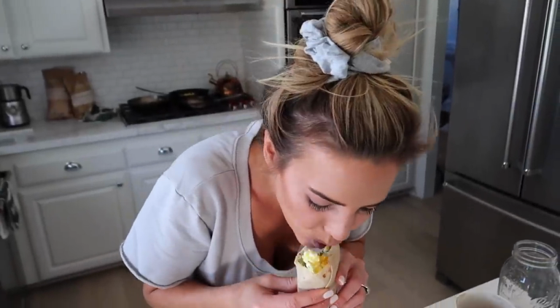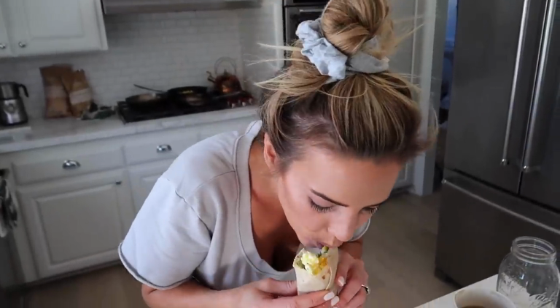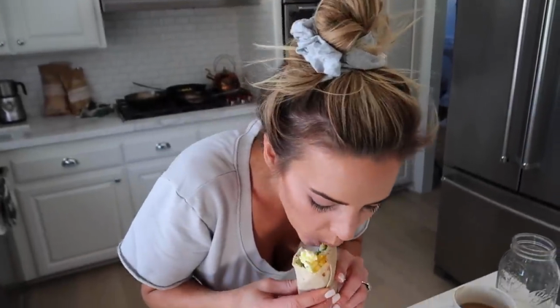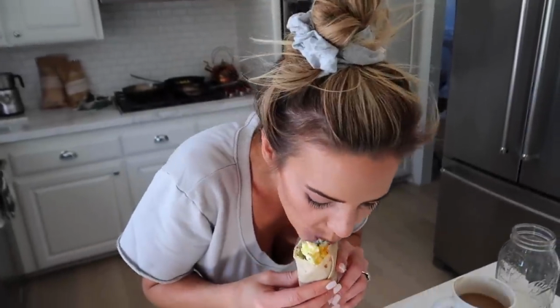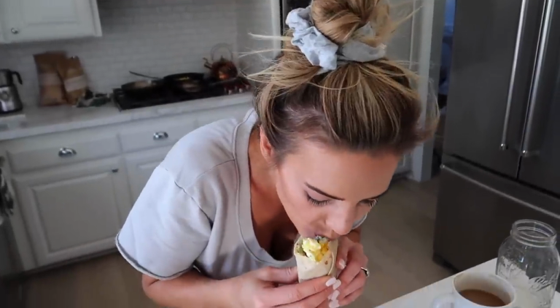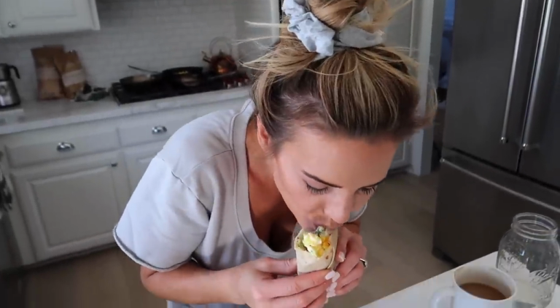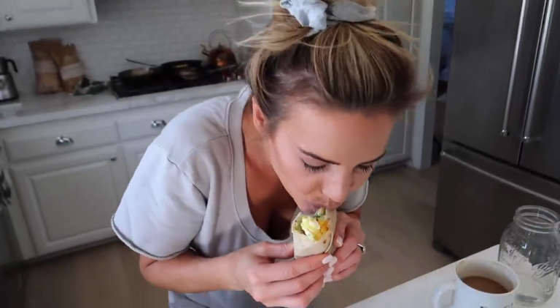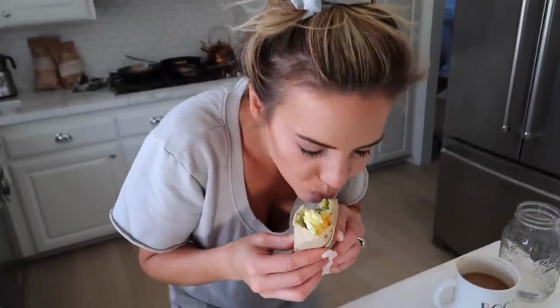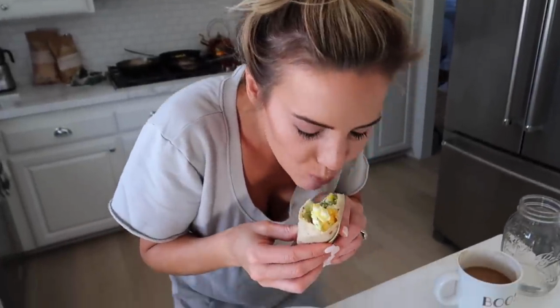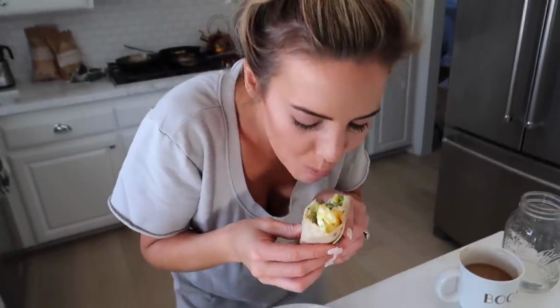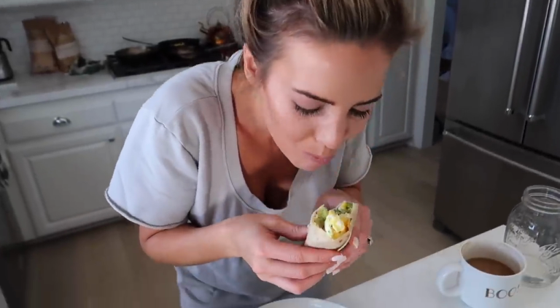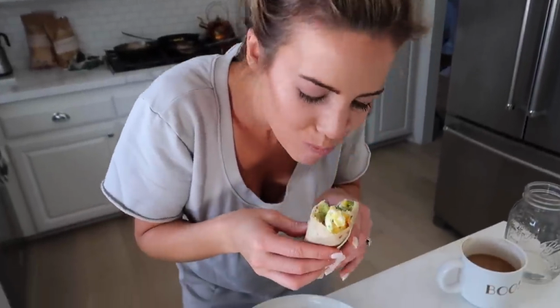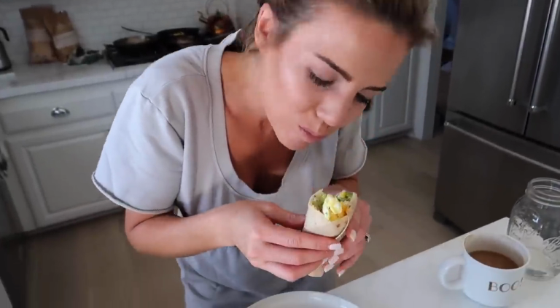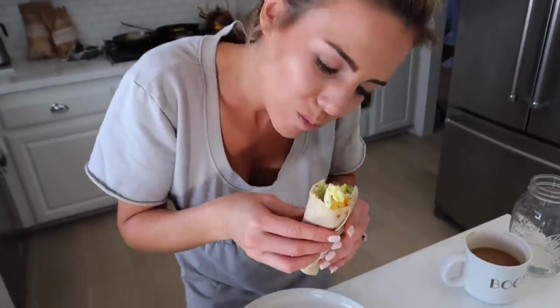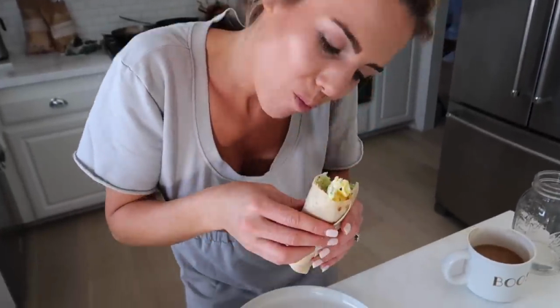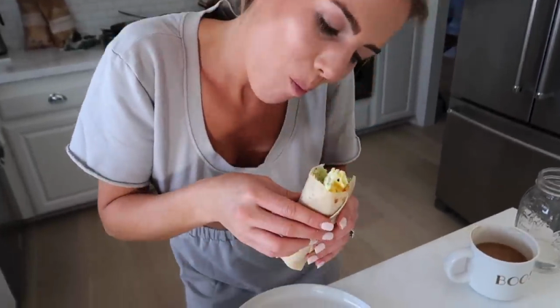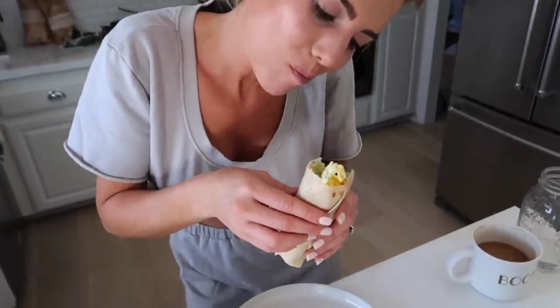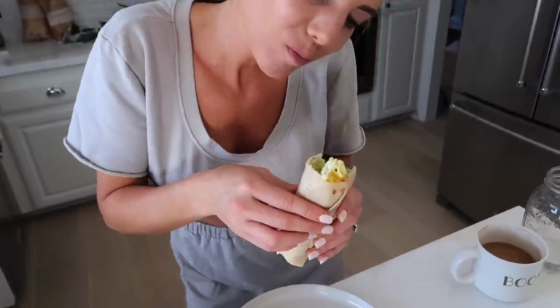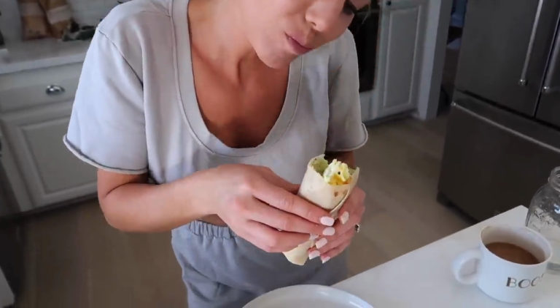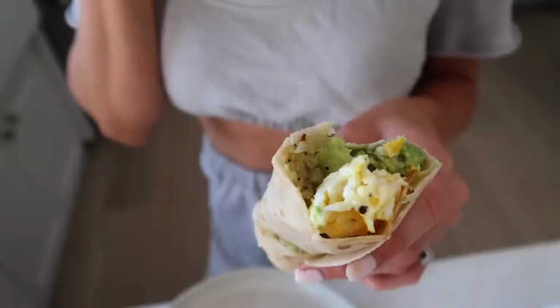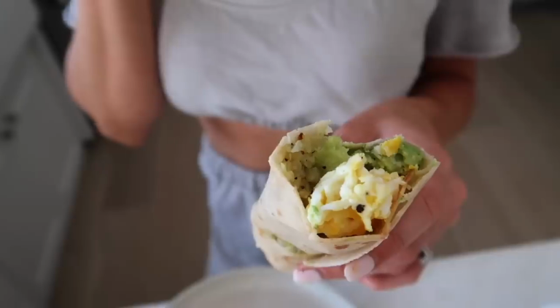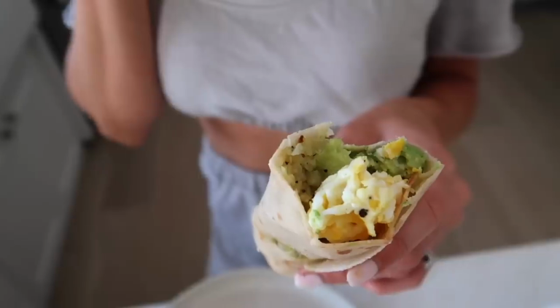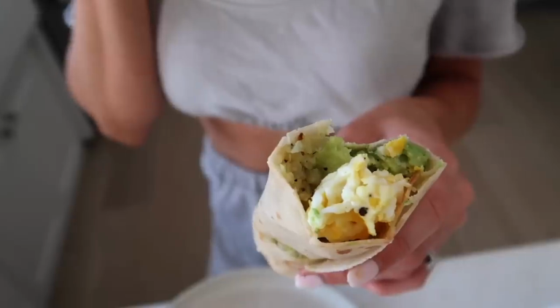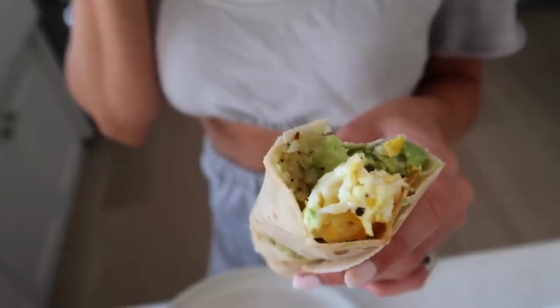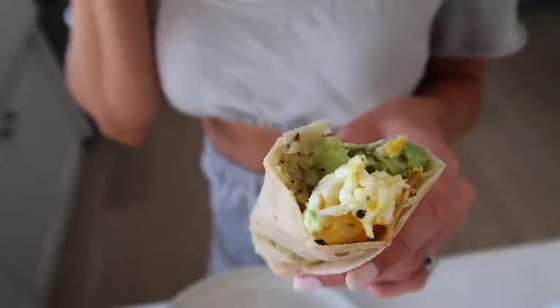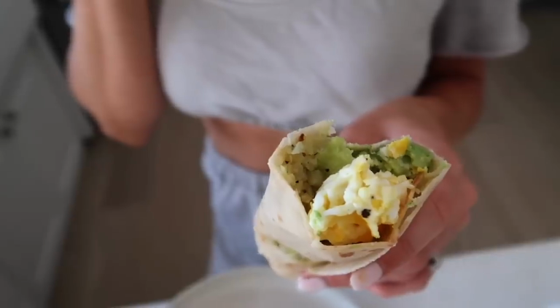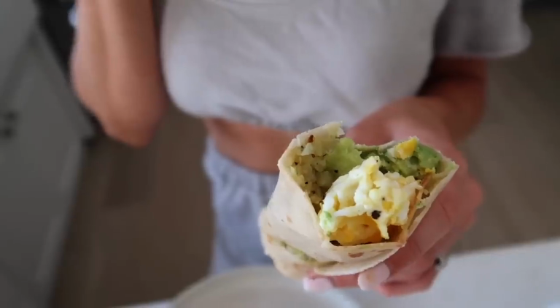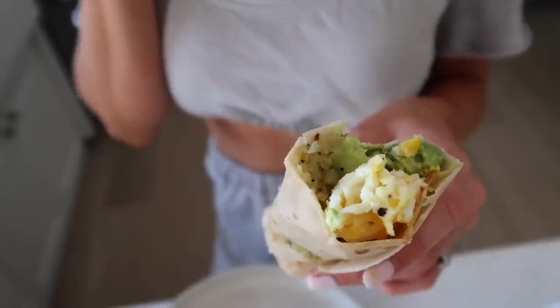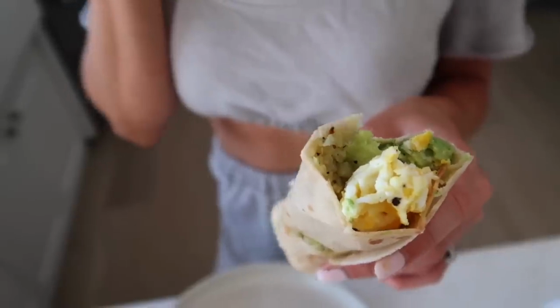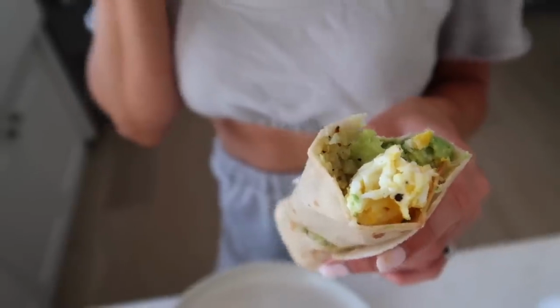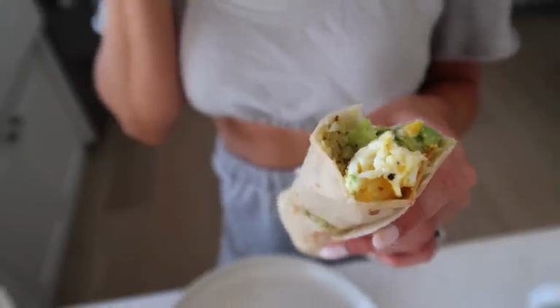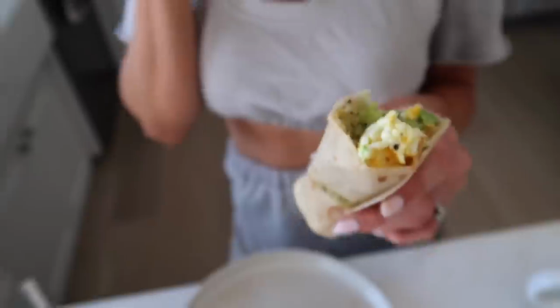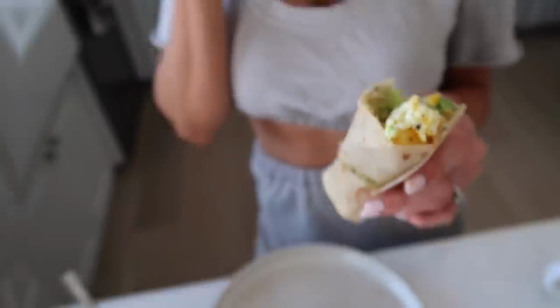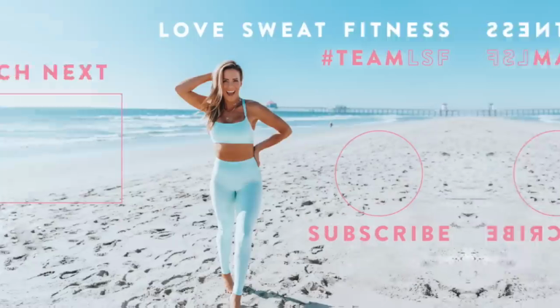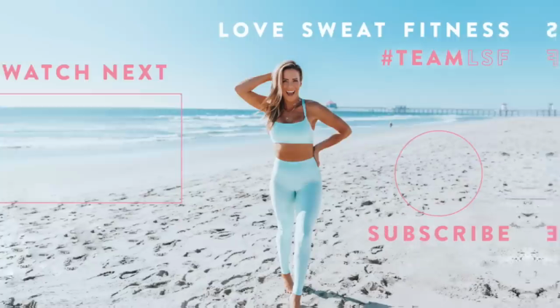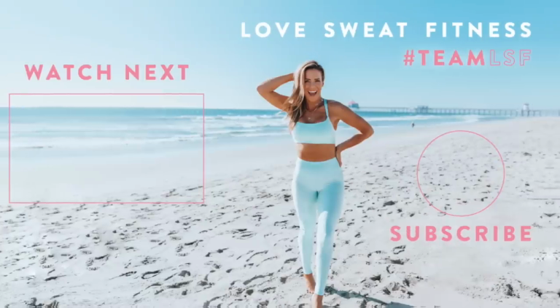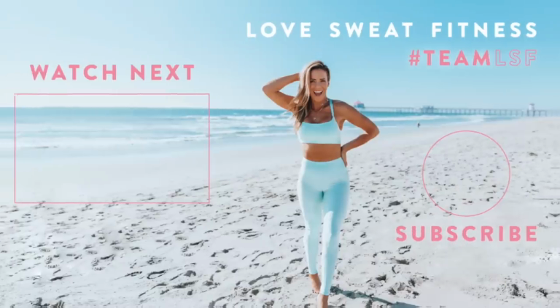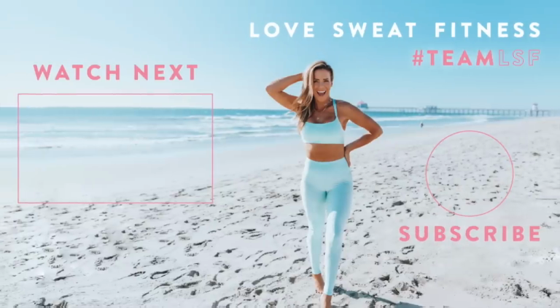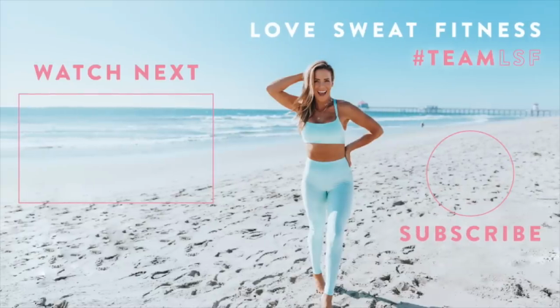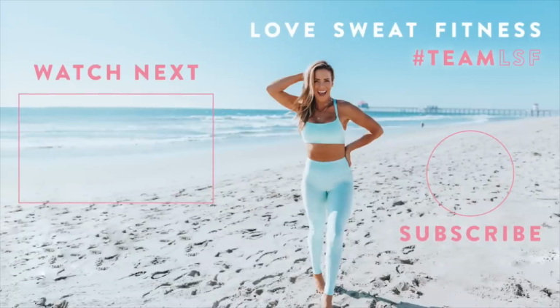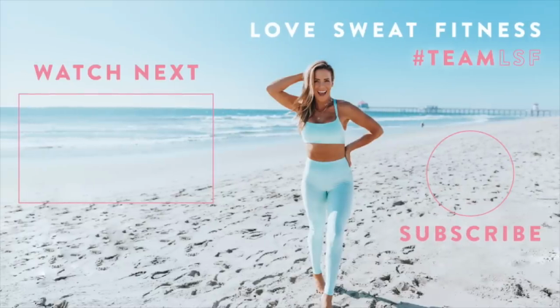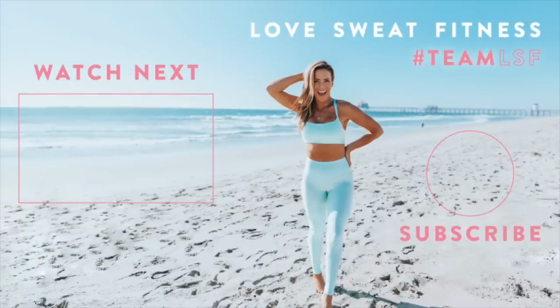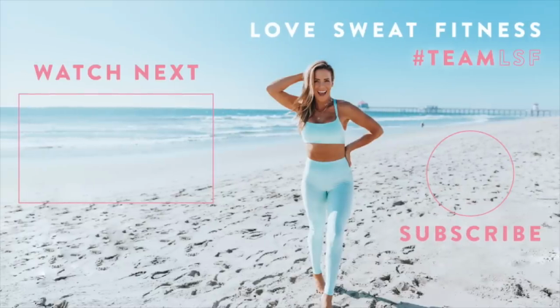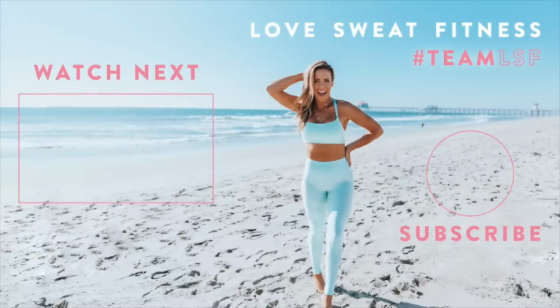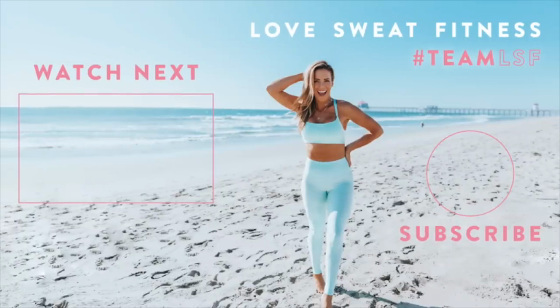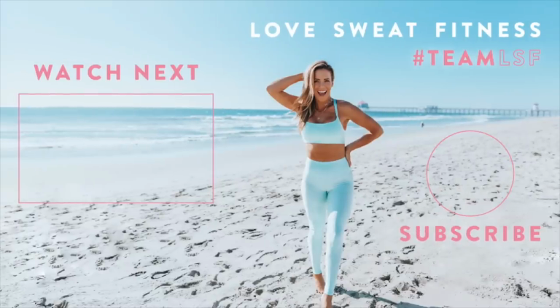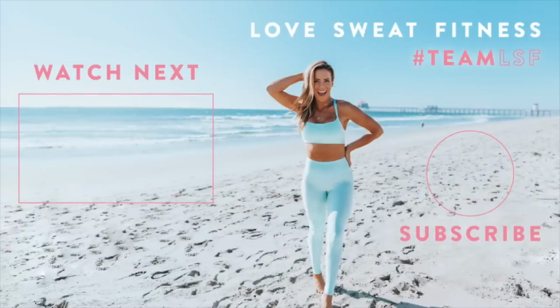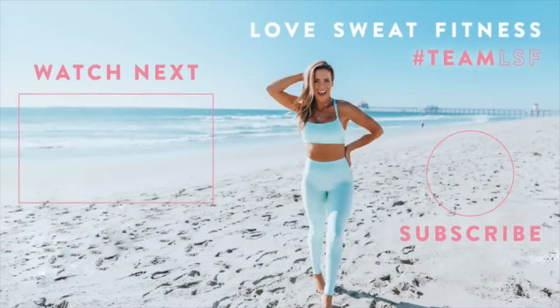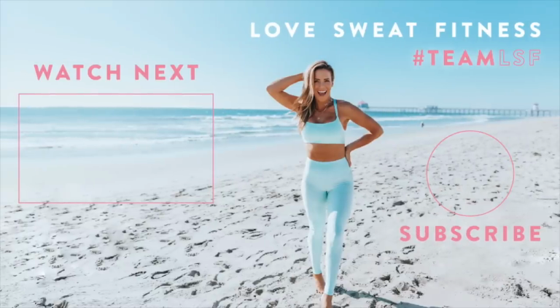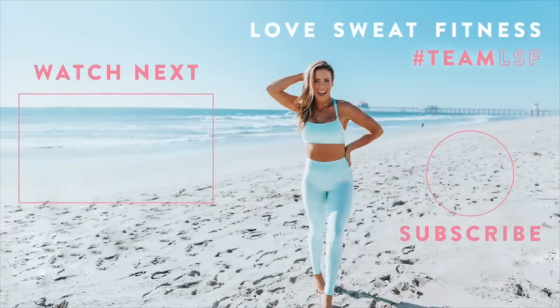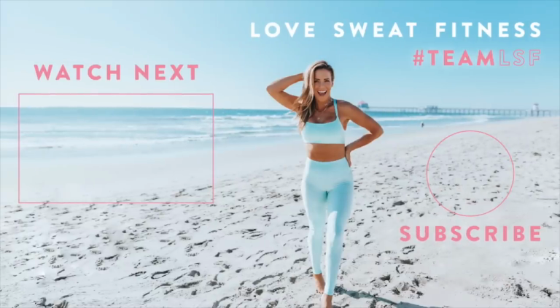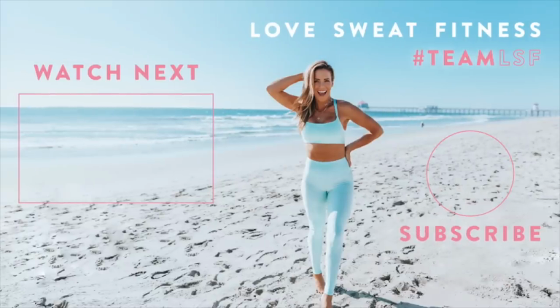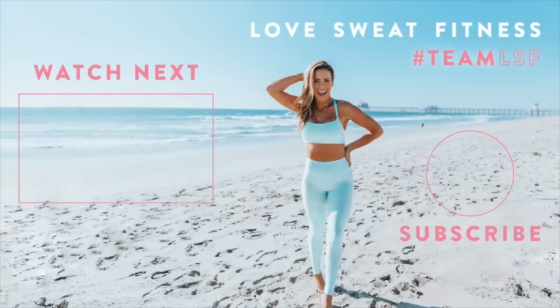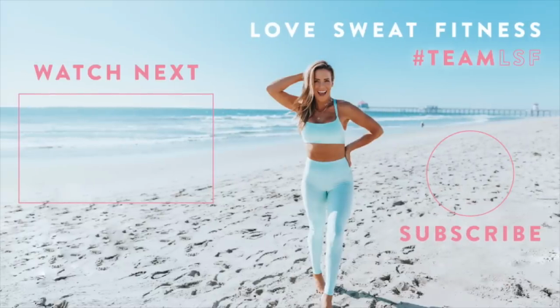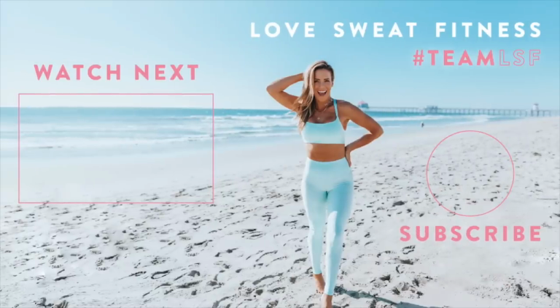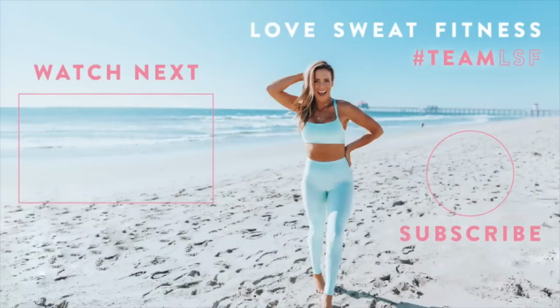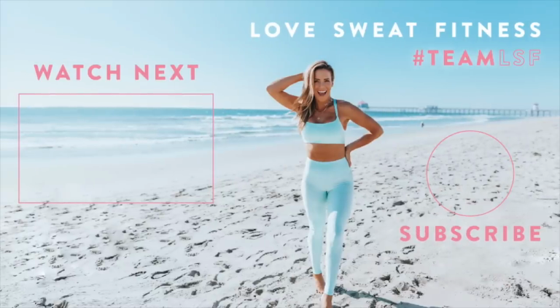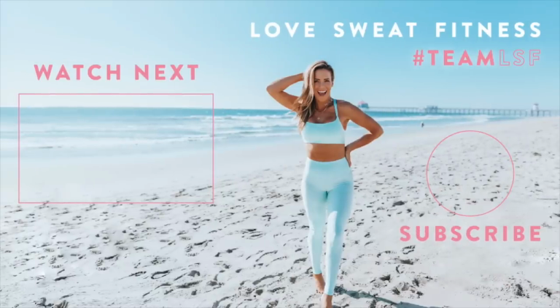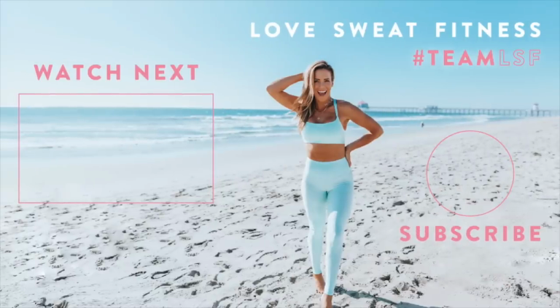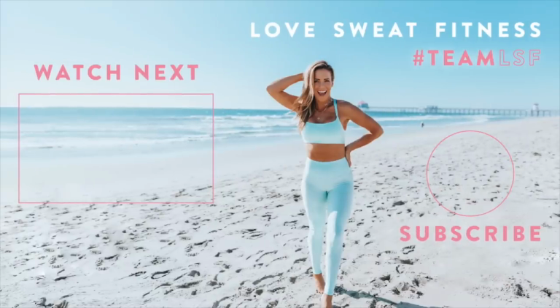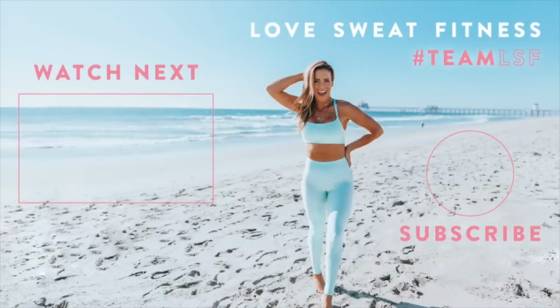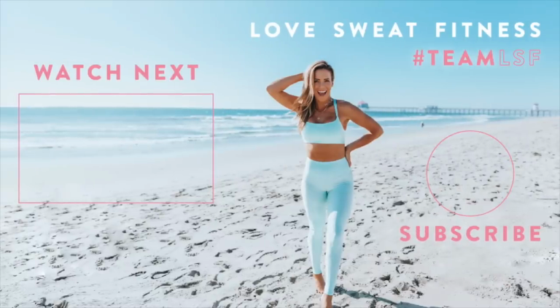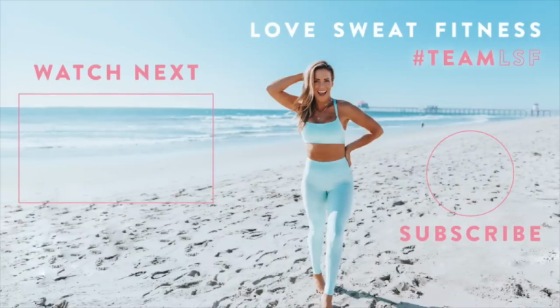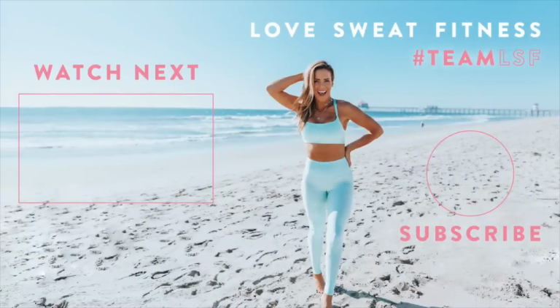Make sure you join the booty challenge, and if you're not subscribed, hit that red button, turn on notifications, and I will see you guys next time.